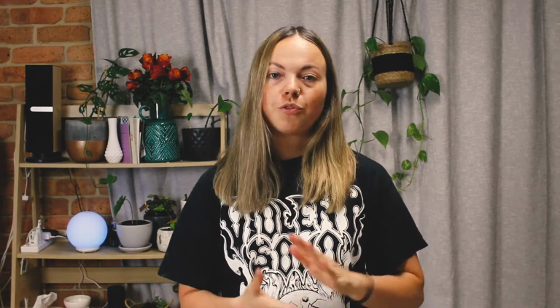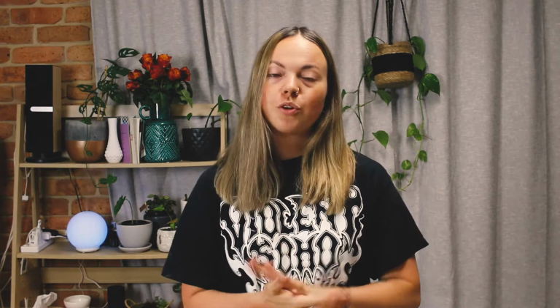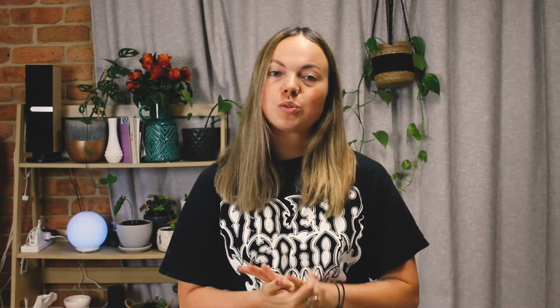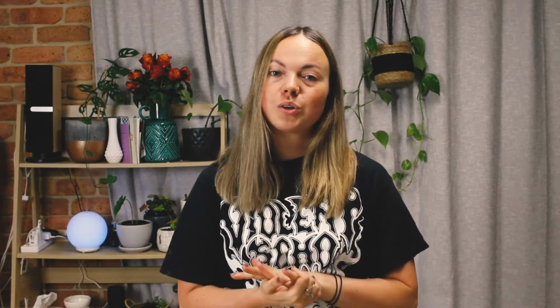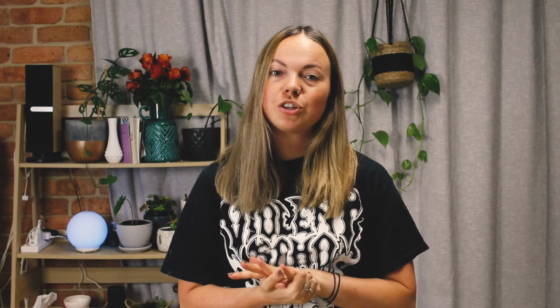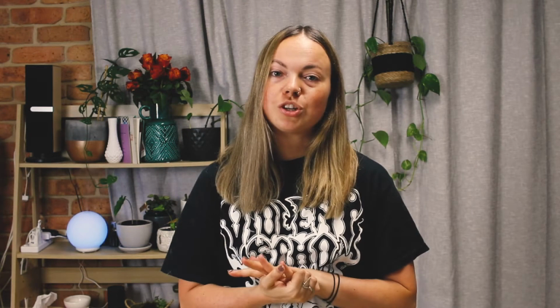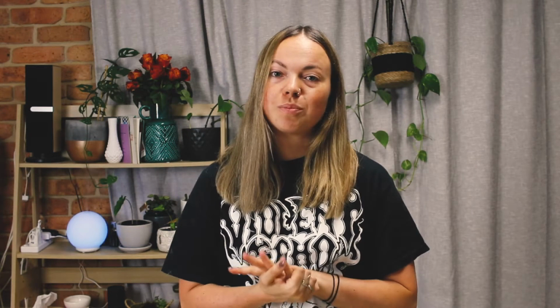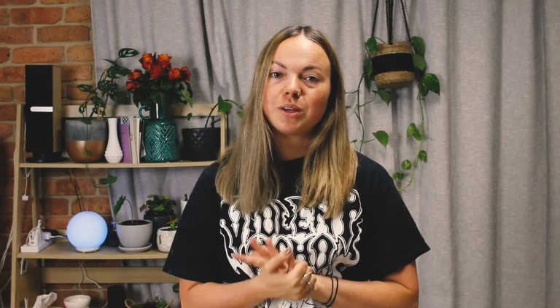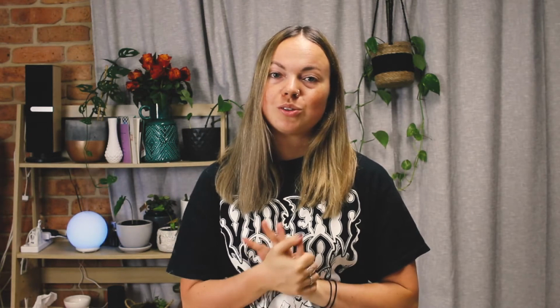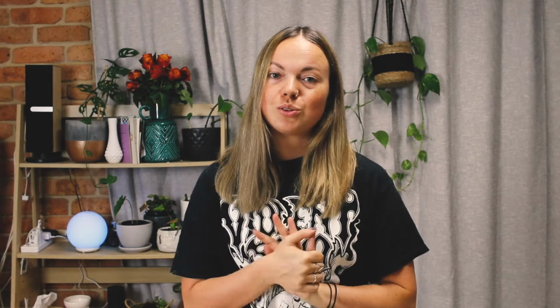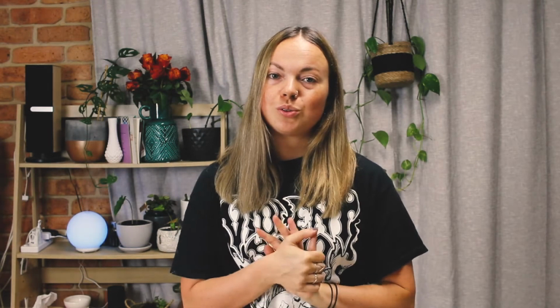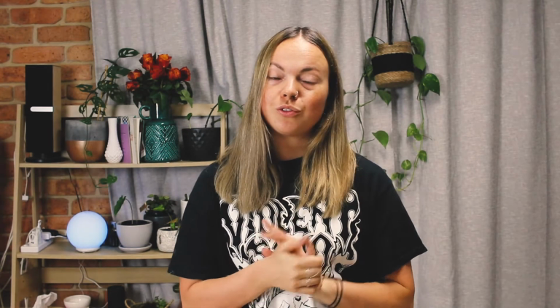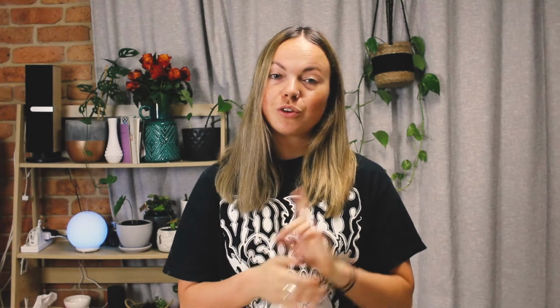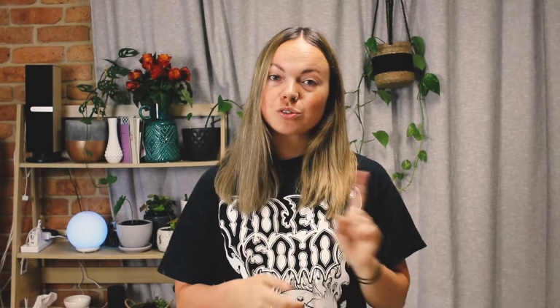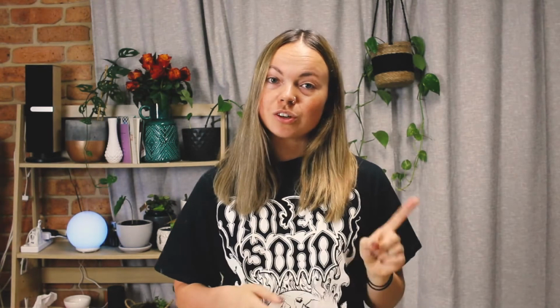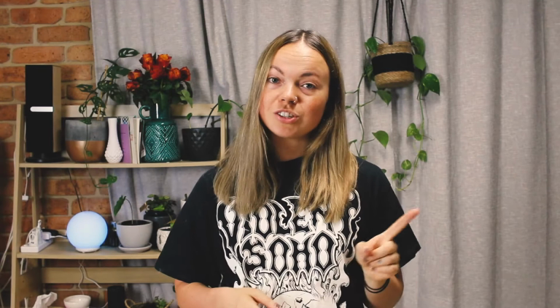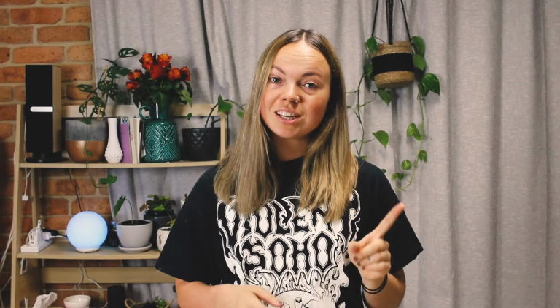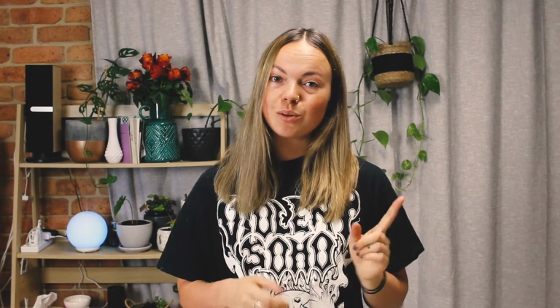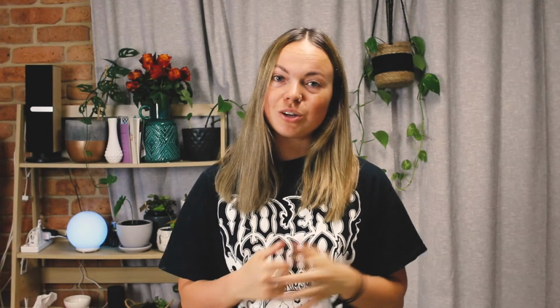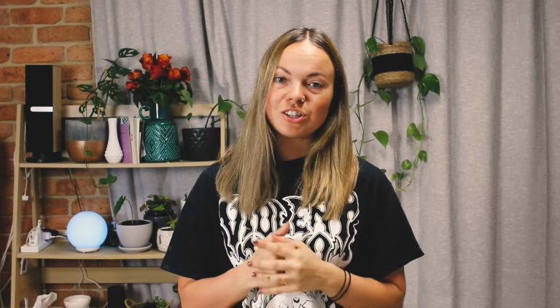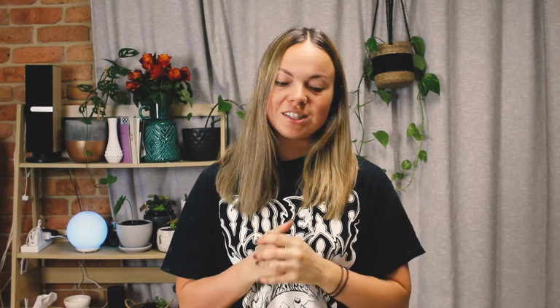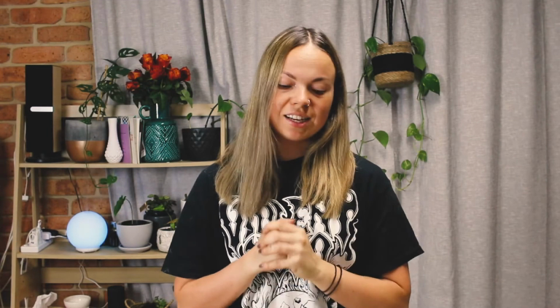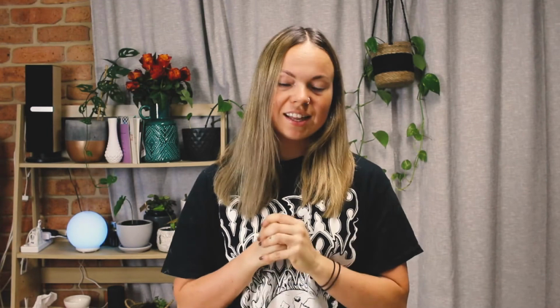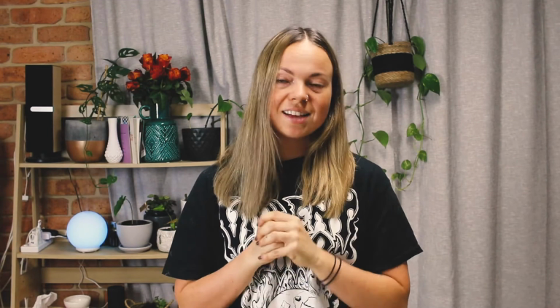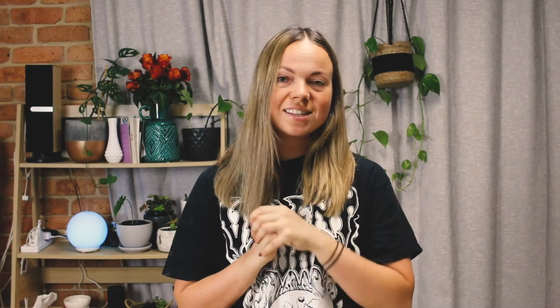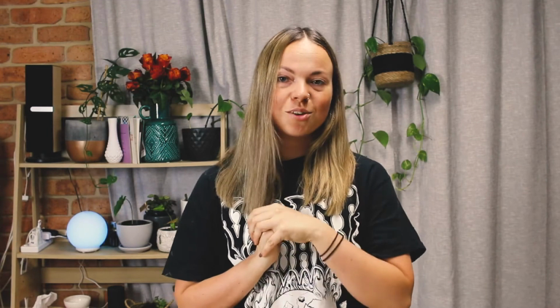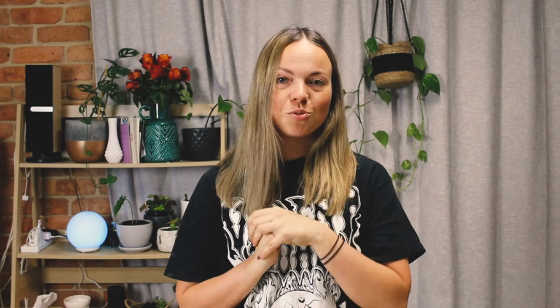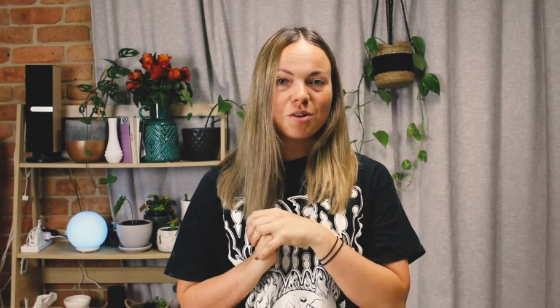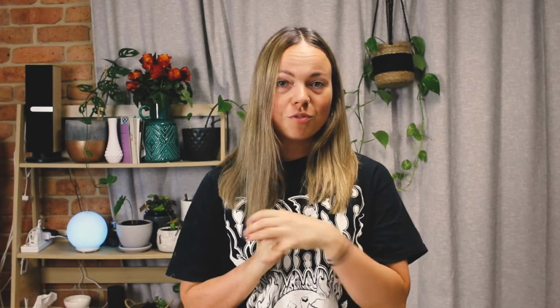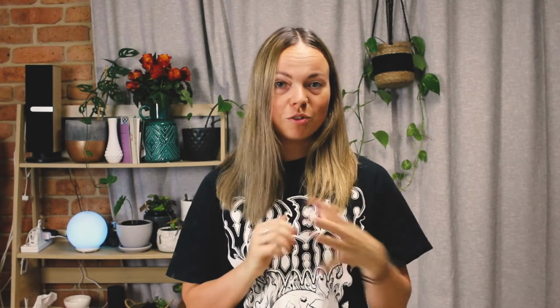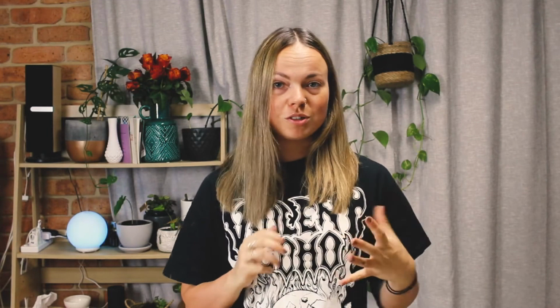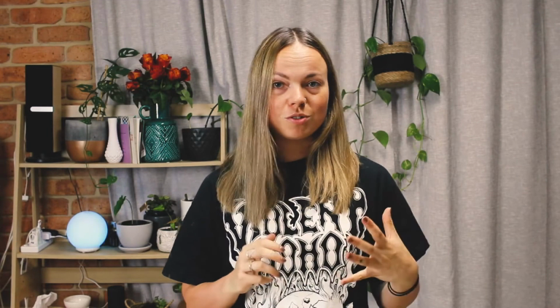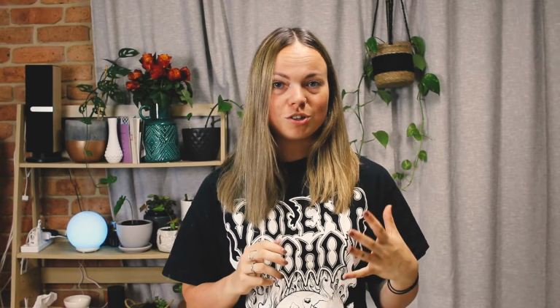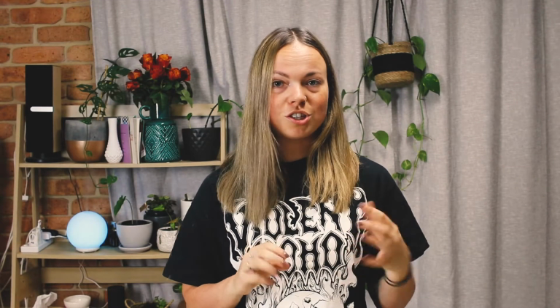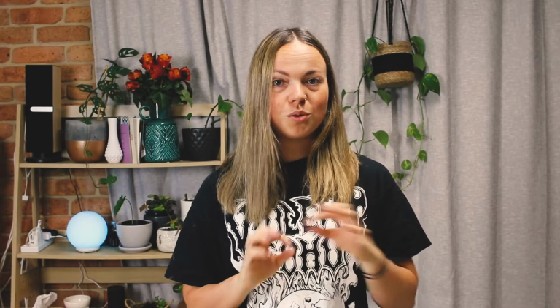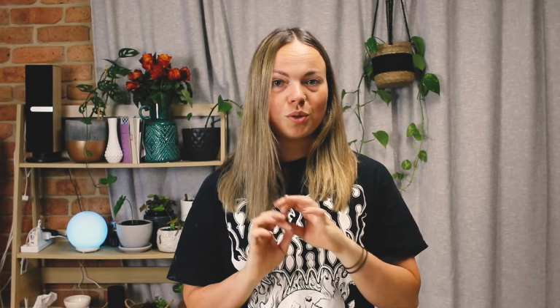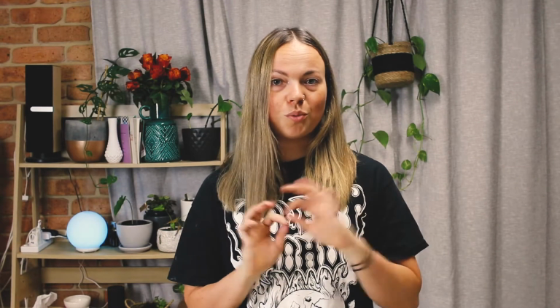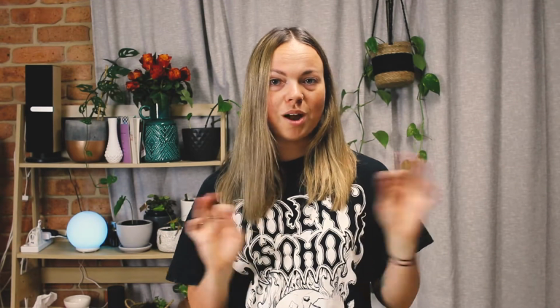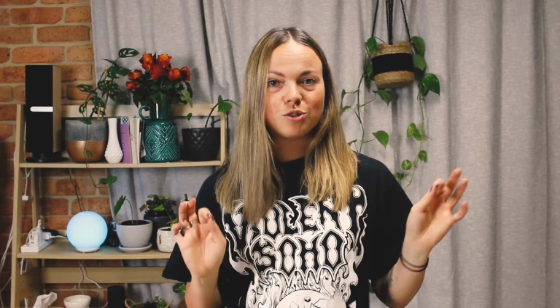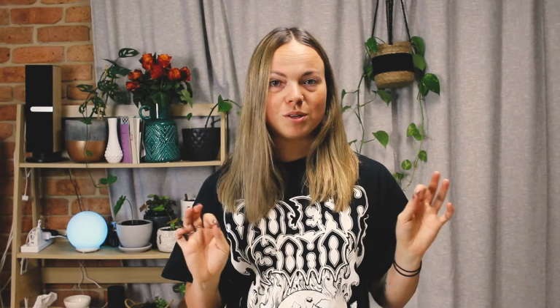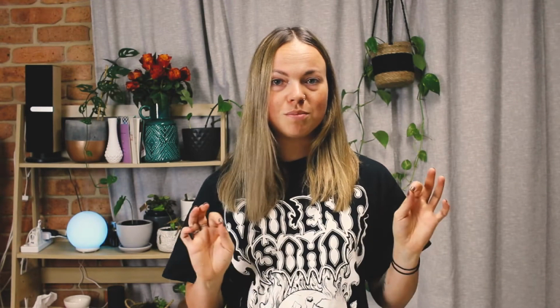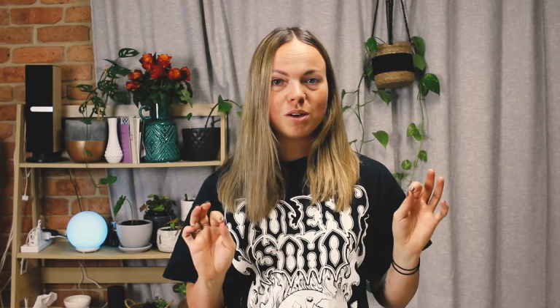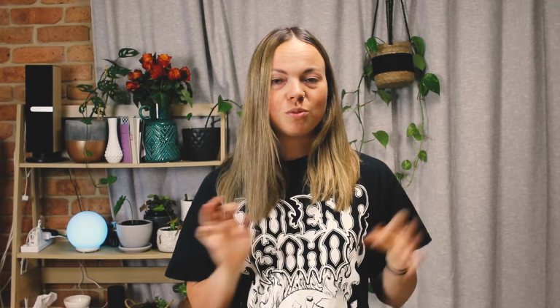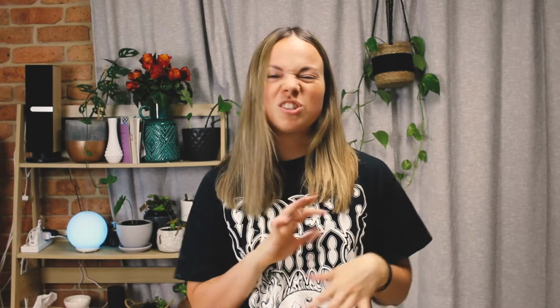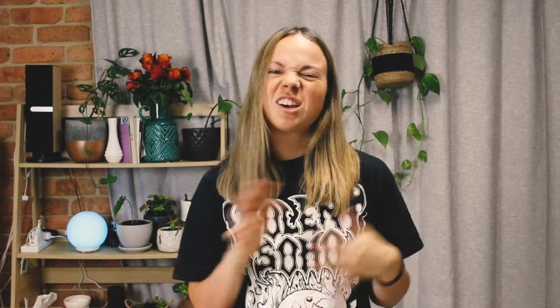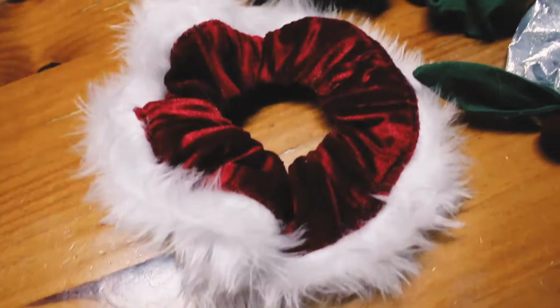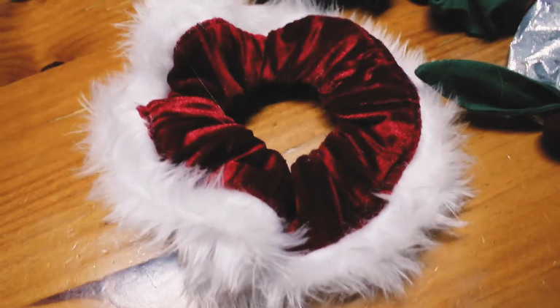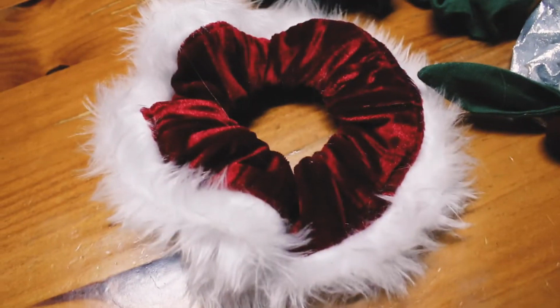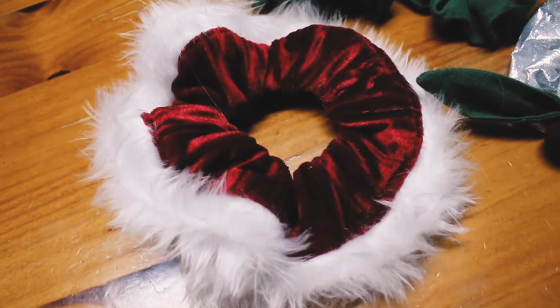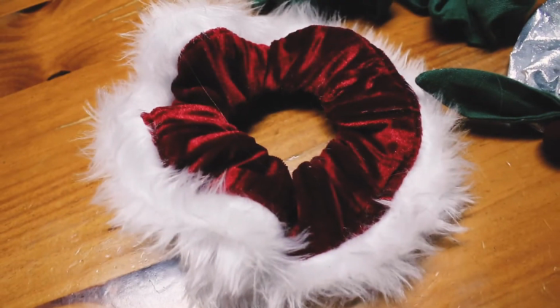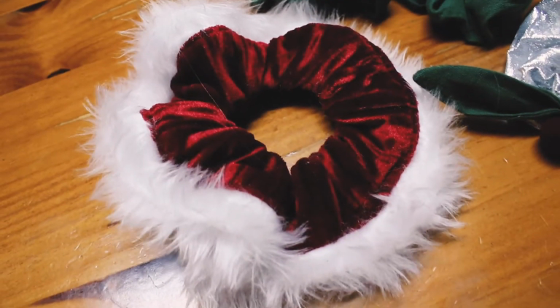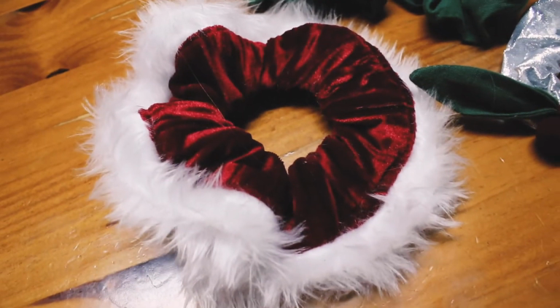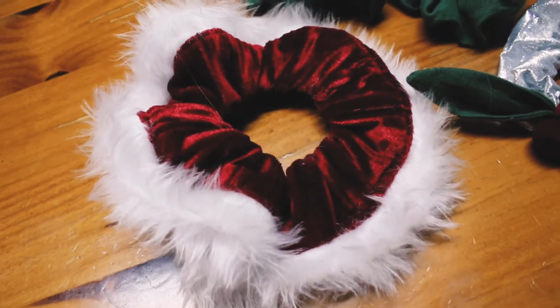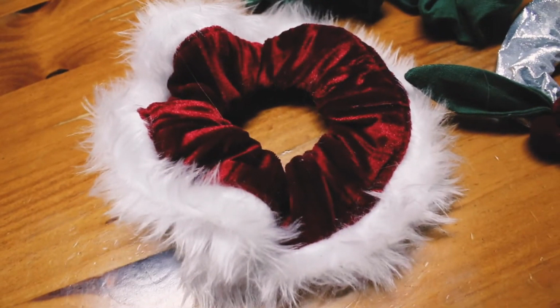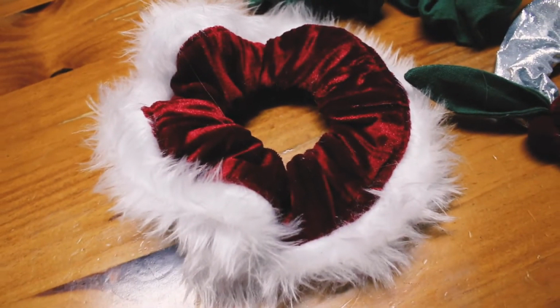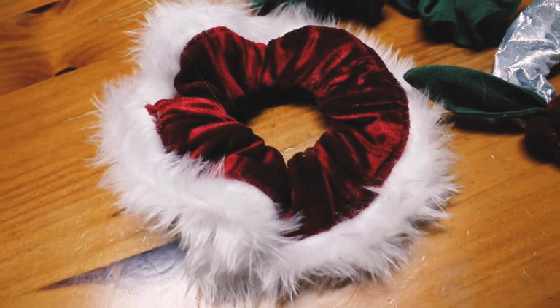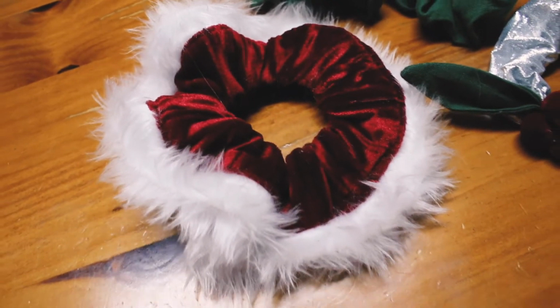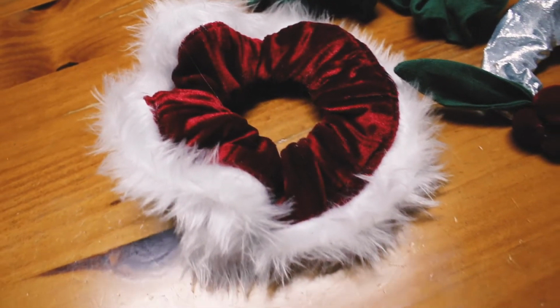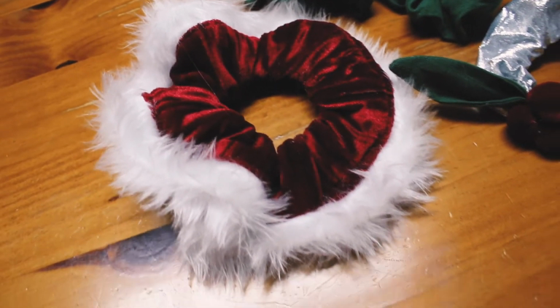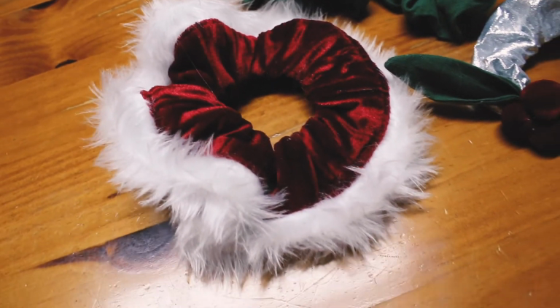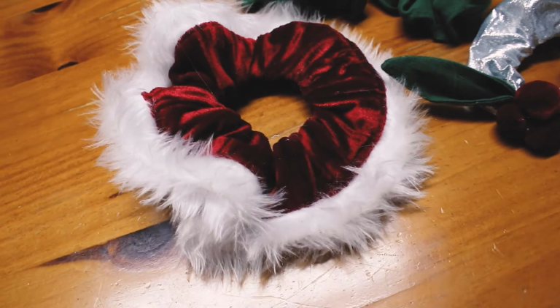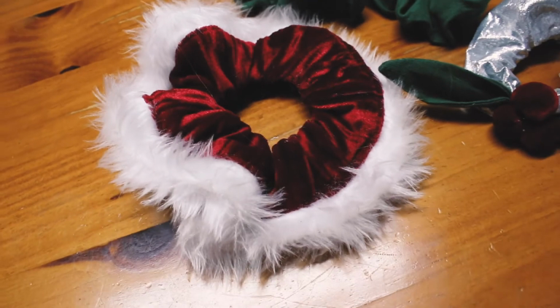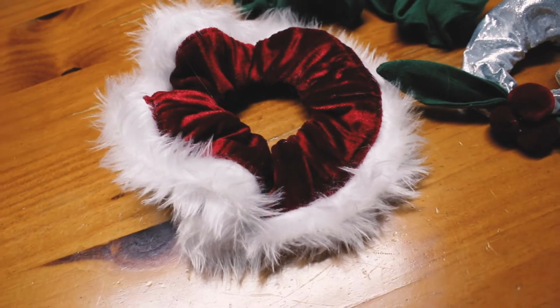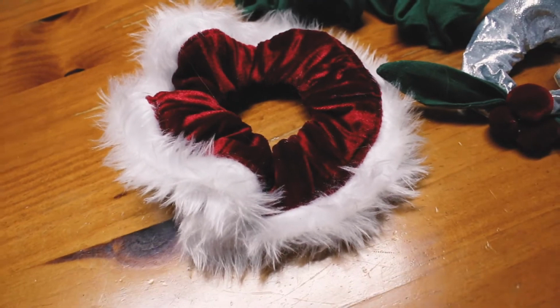First we're going to jump into the first scrunchie, which is a classic red velvet scrunchie with a white trim — kind of like a Santa suit themed scrunchie.